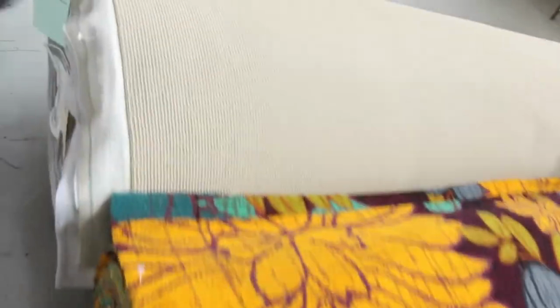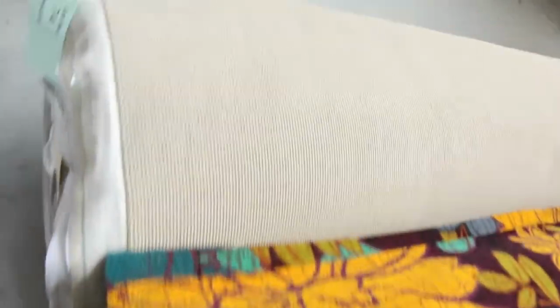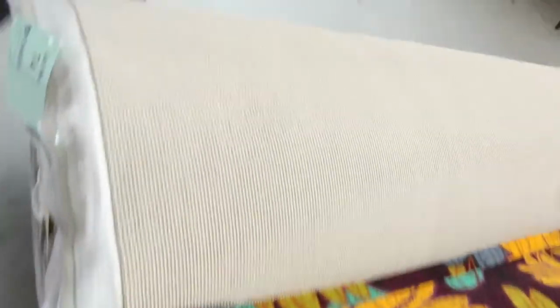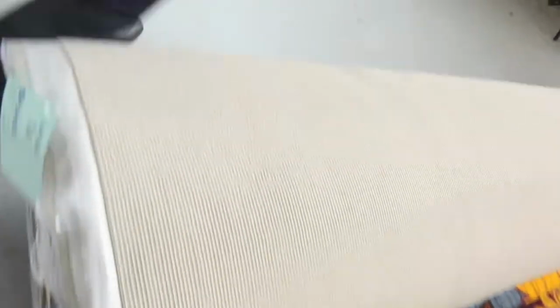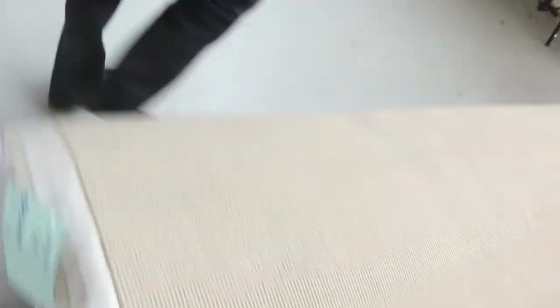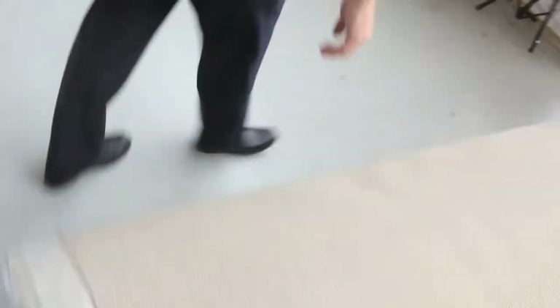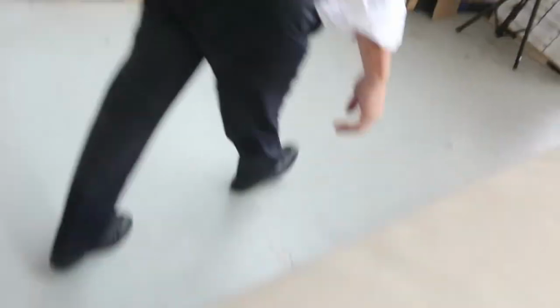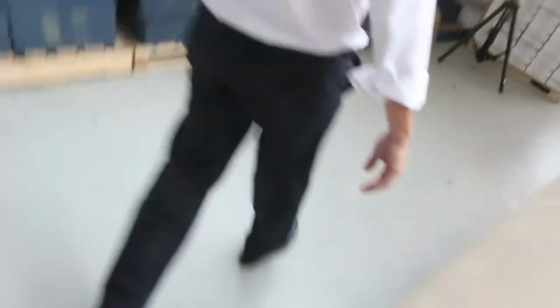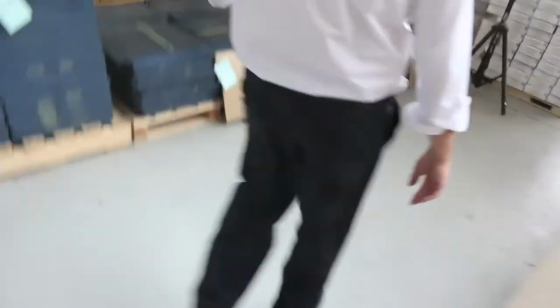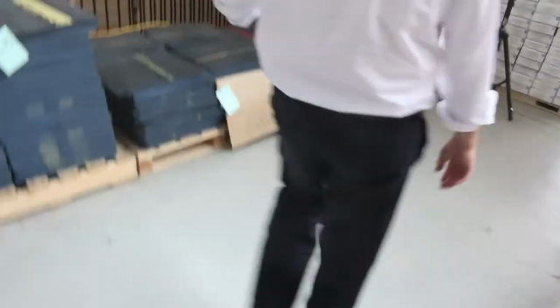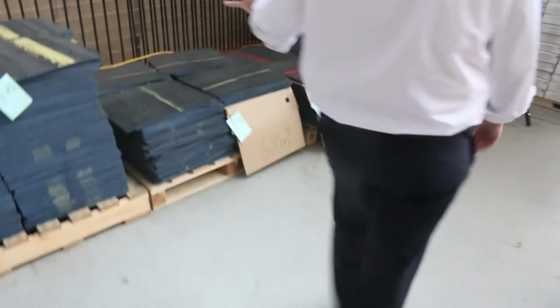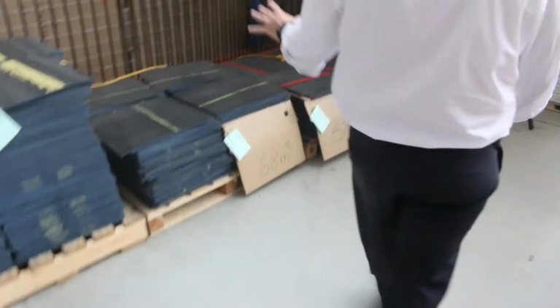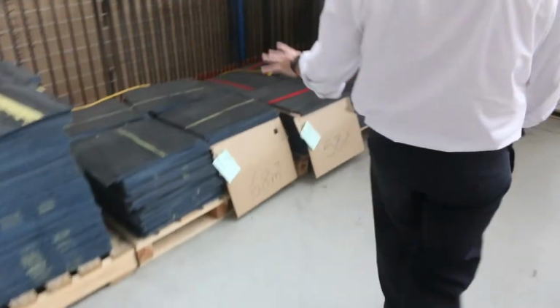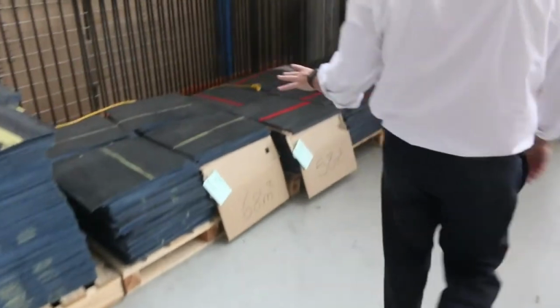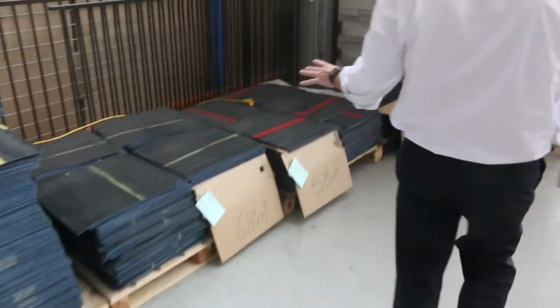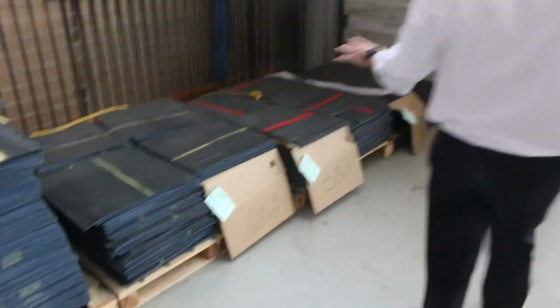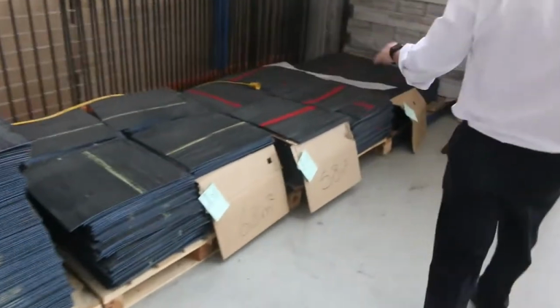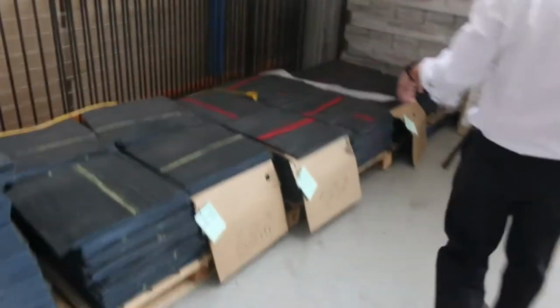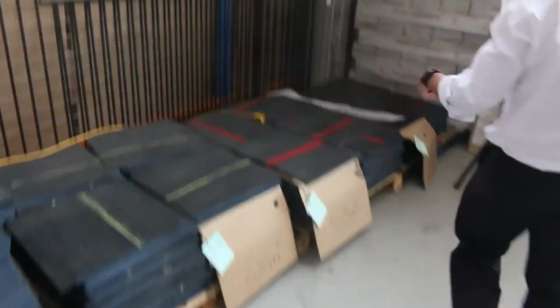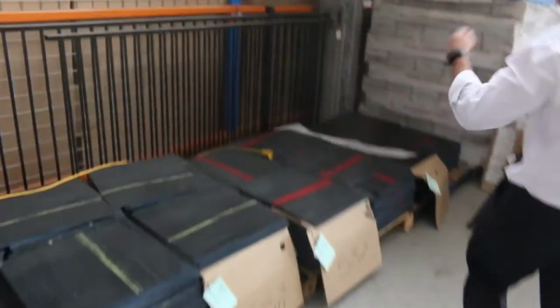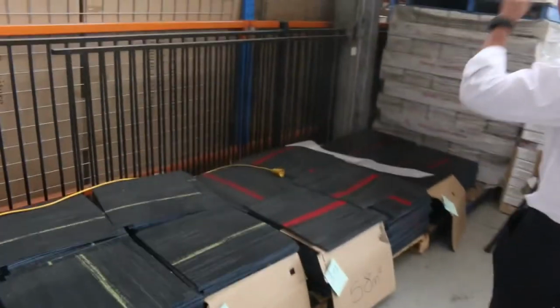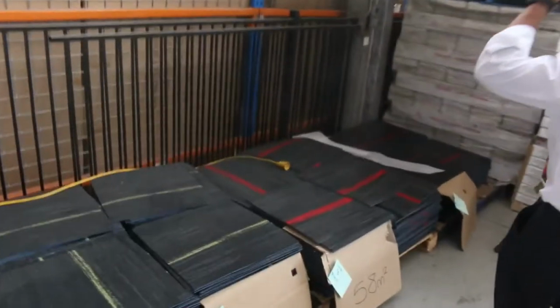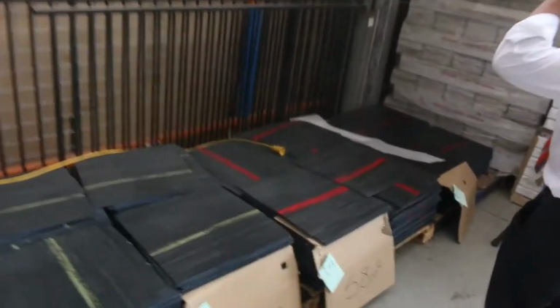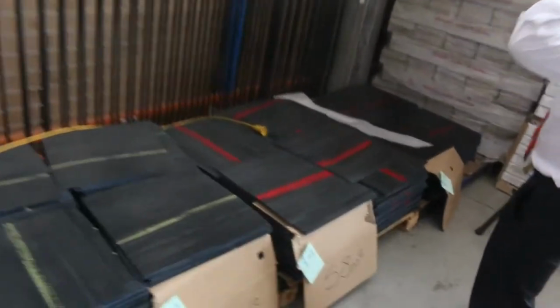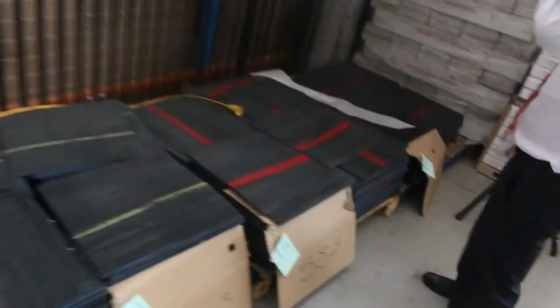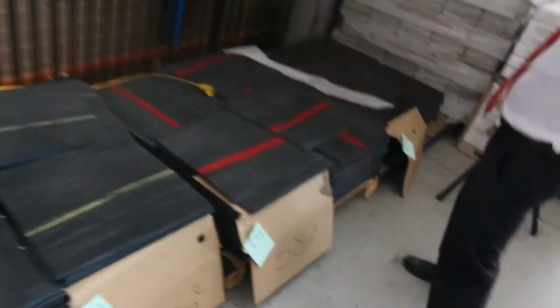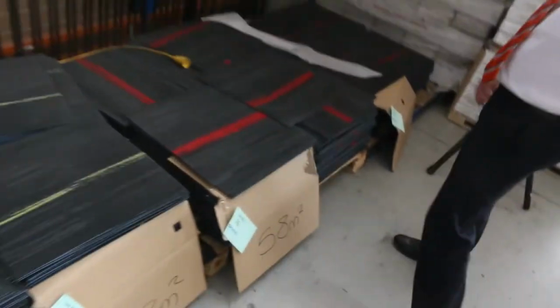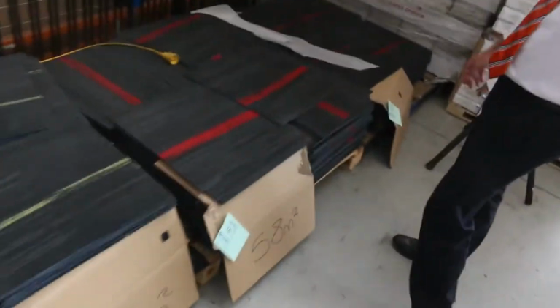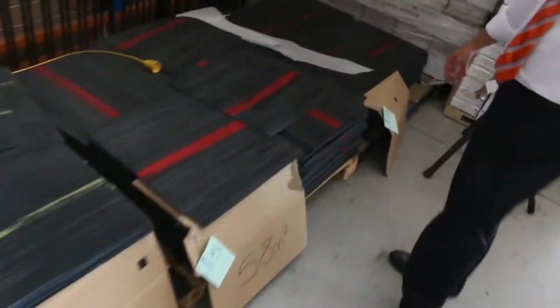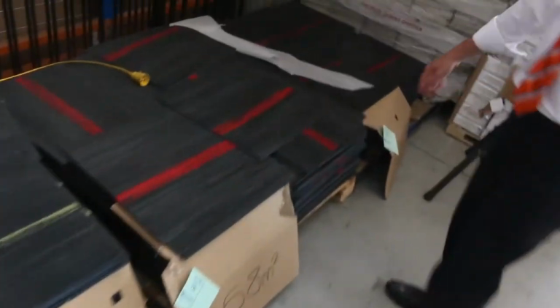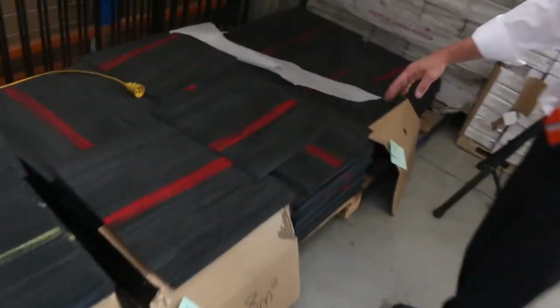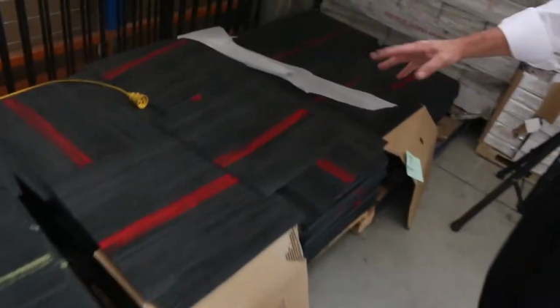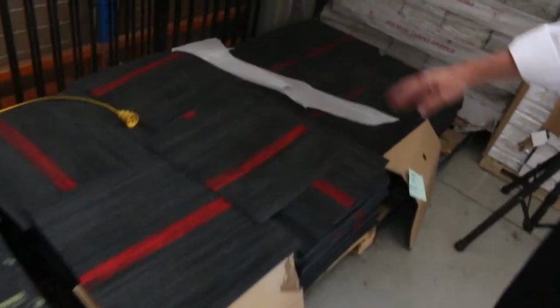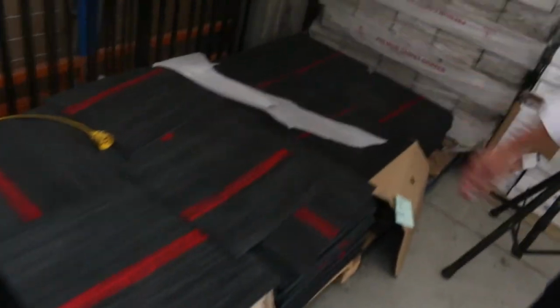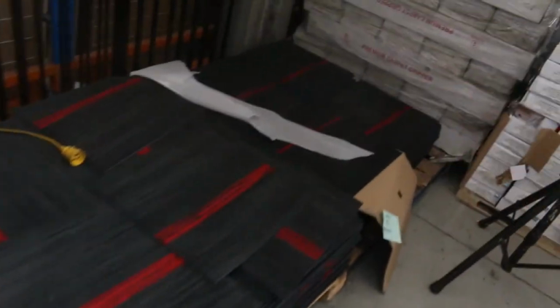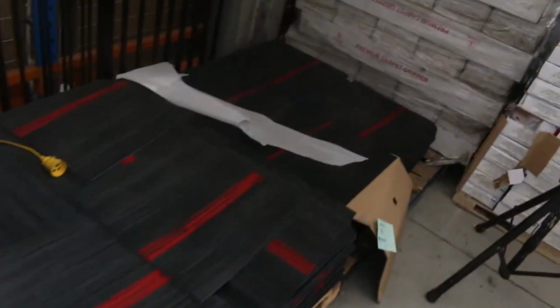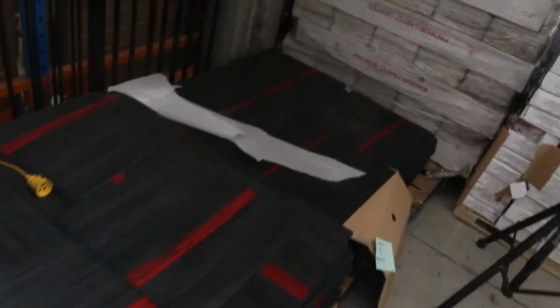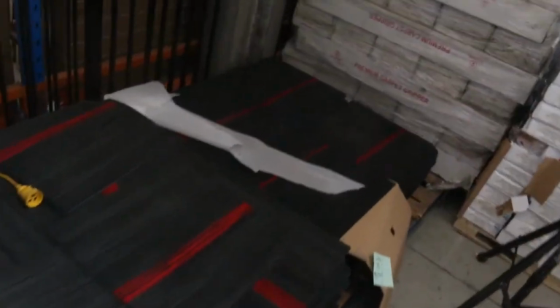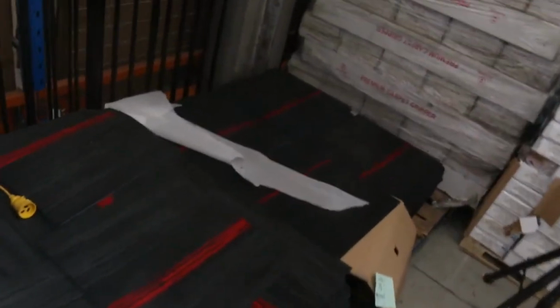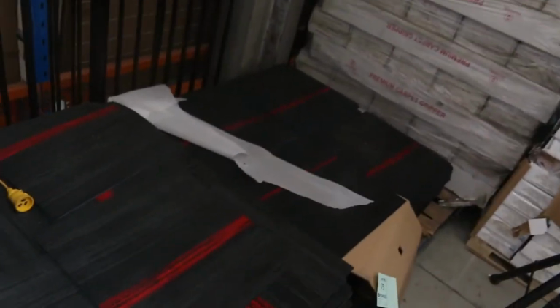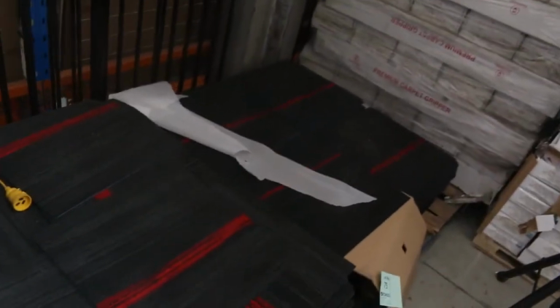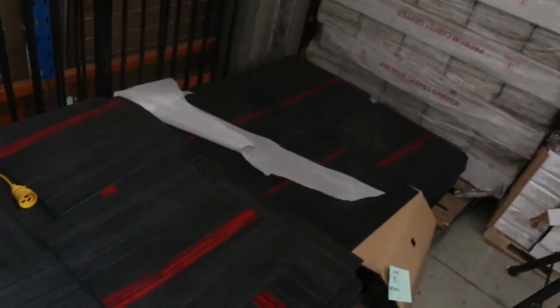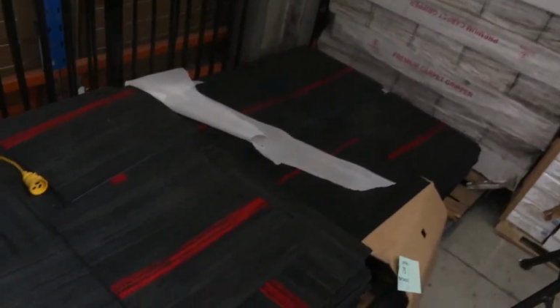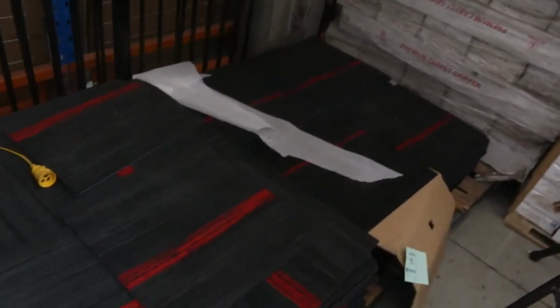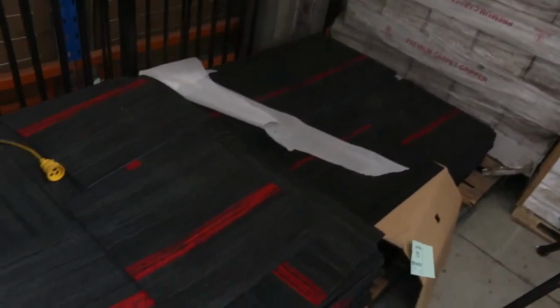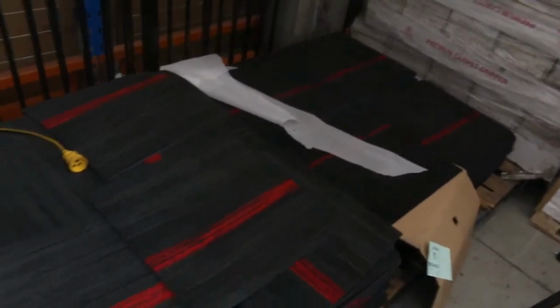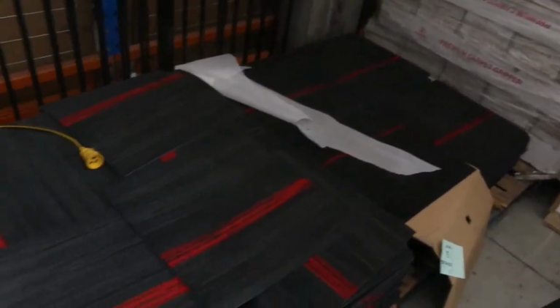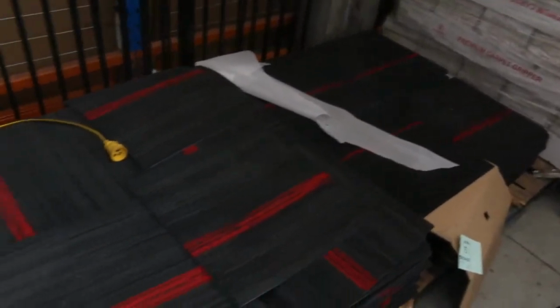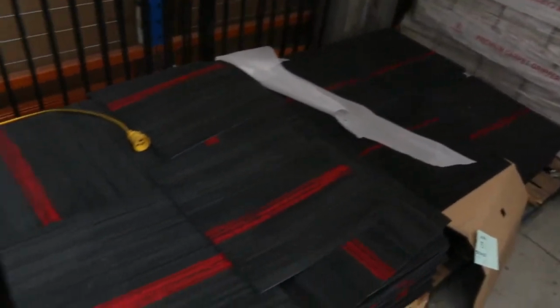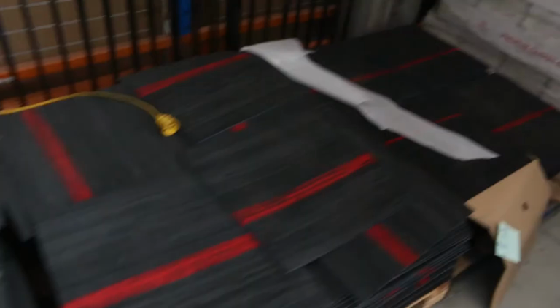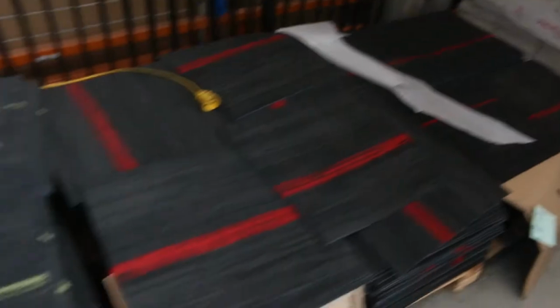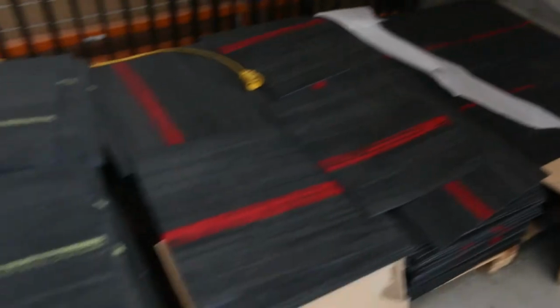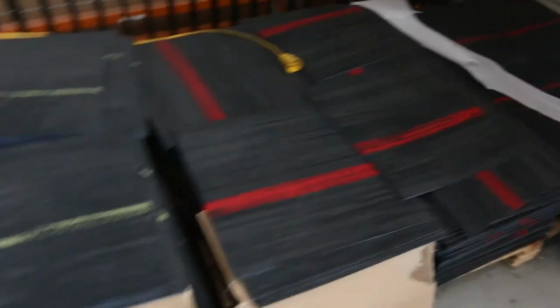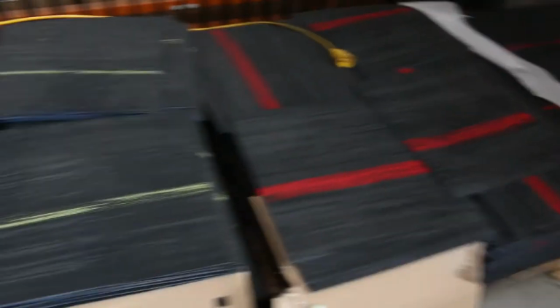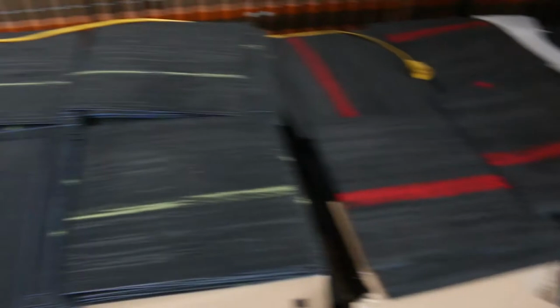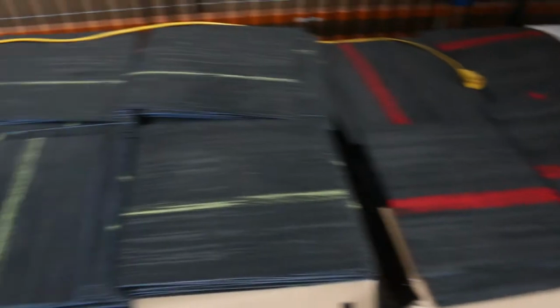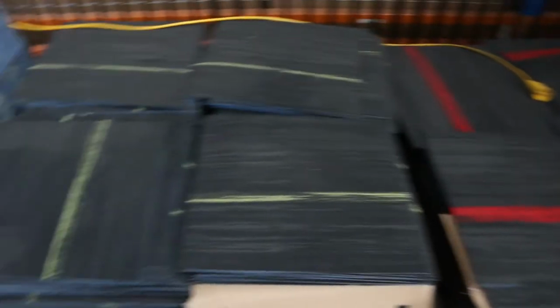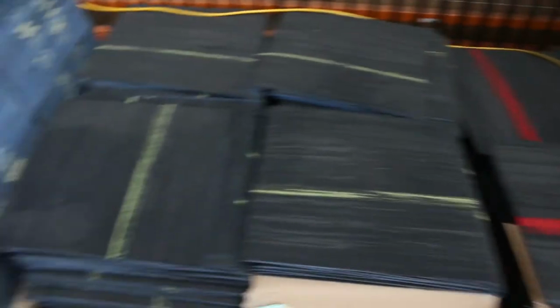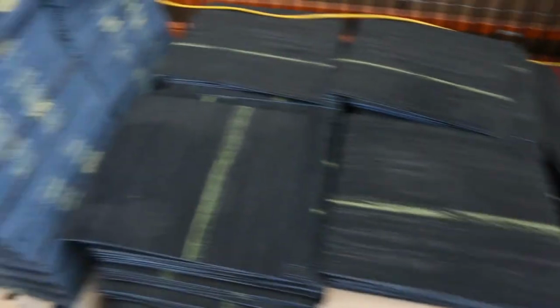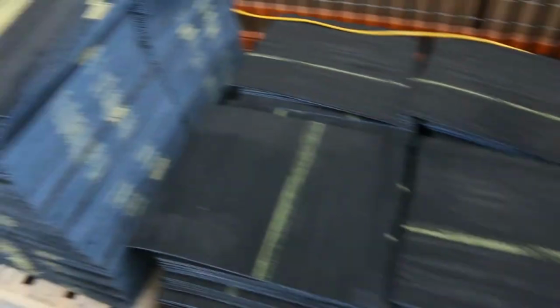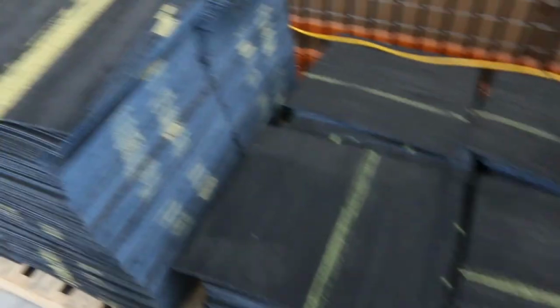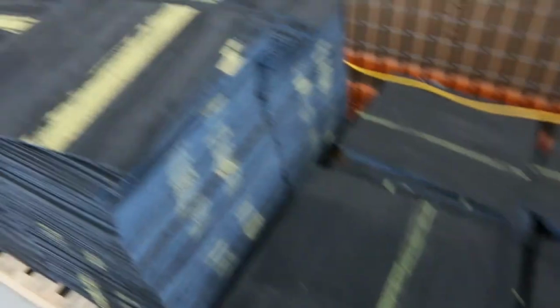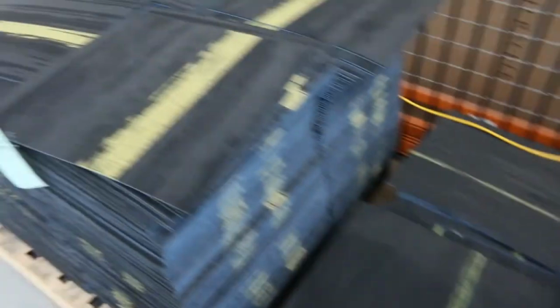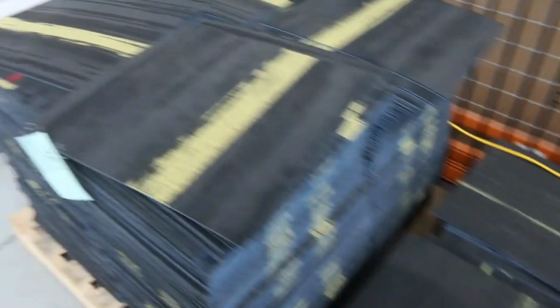Carpet tiles also — commercial-rated solution carpet tiles. We've got a little bit of coloured streak through these ones: the red, the green, the yellow.